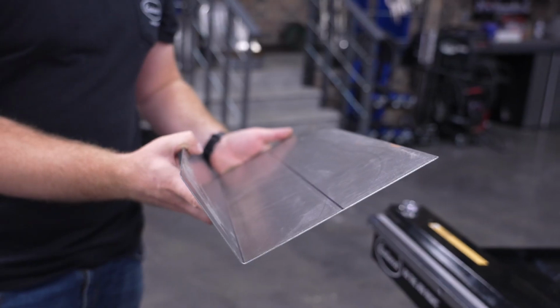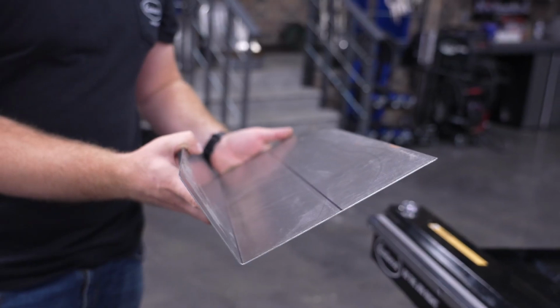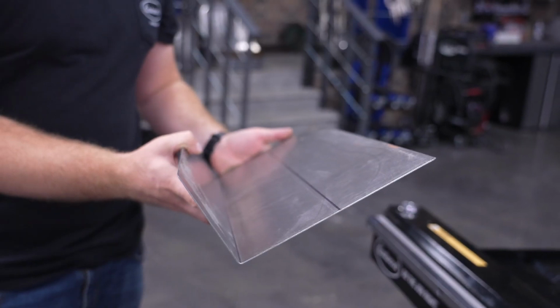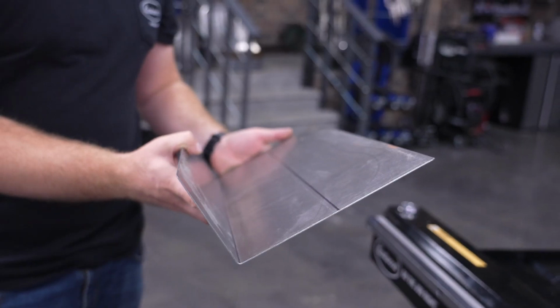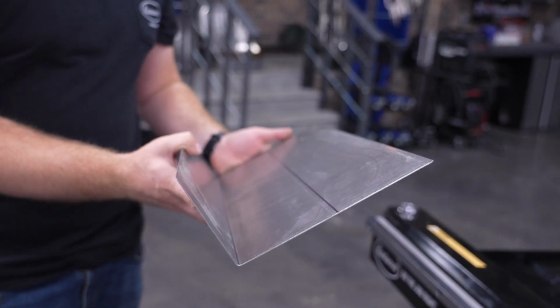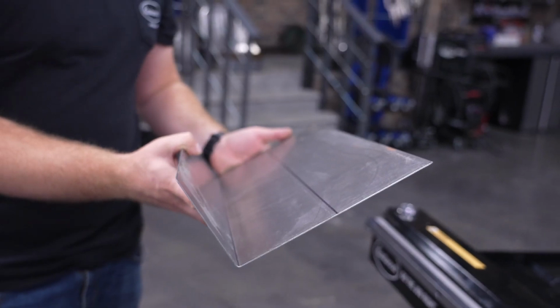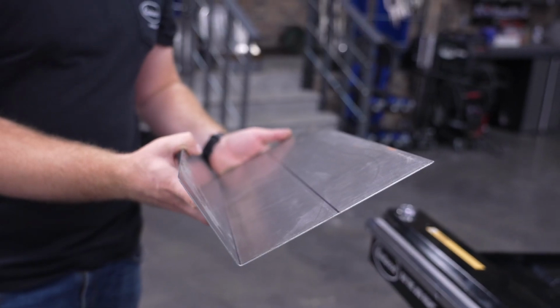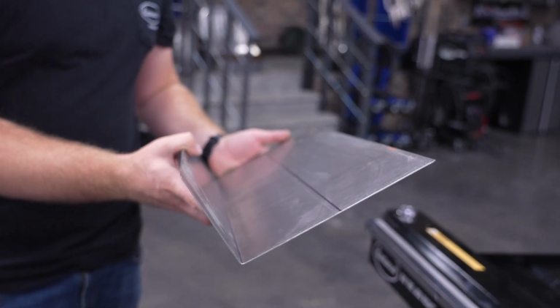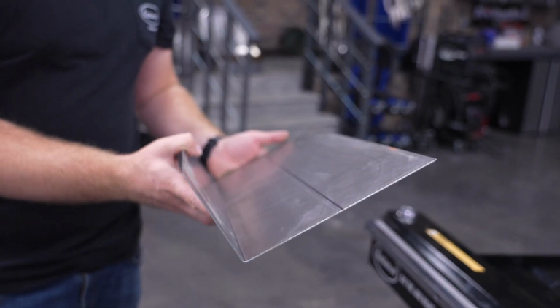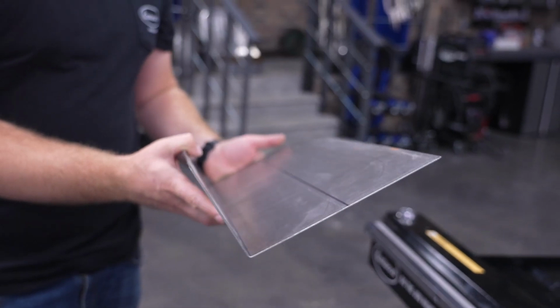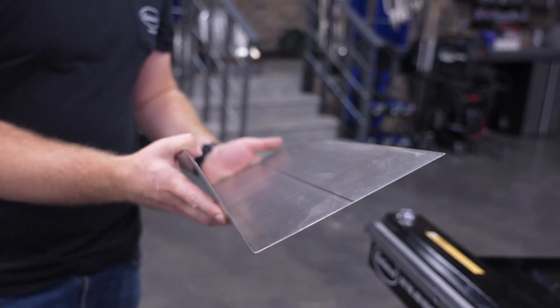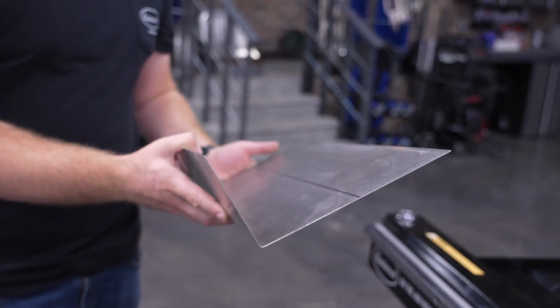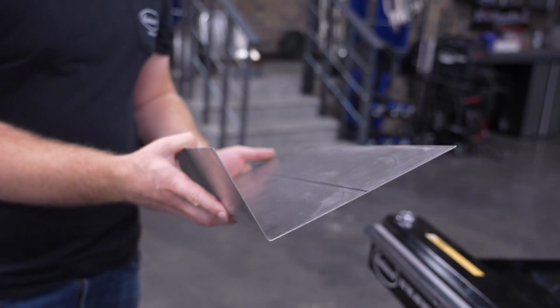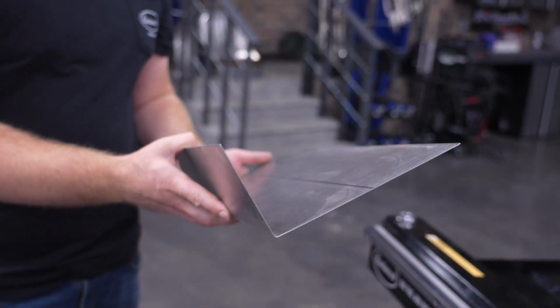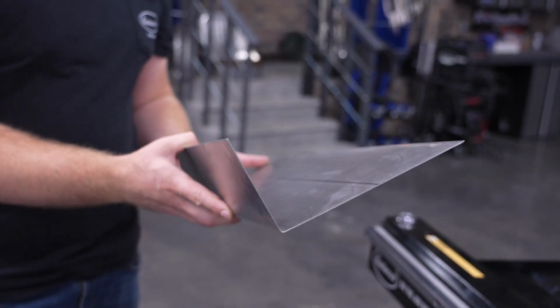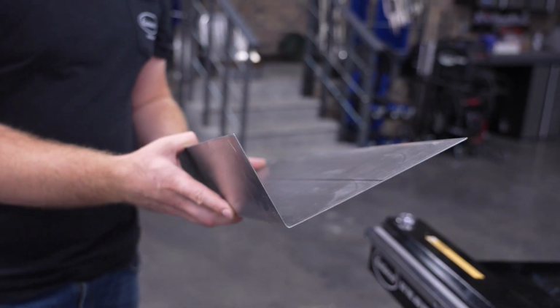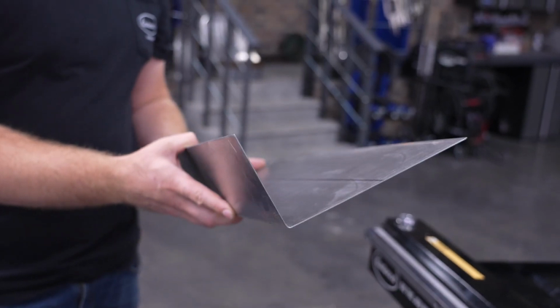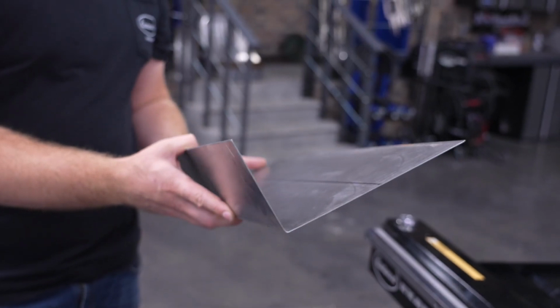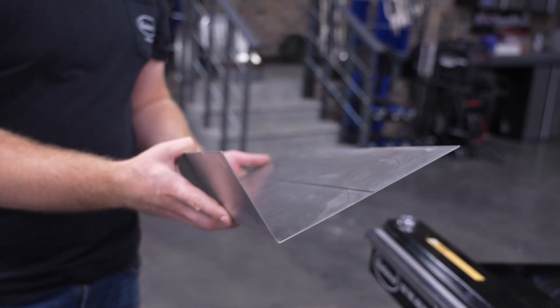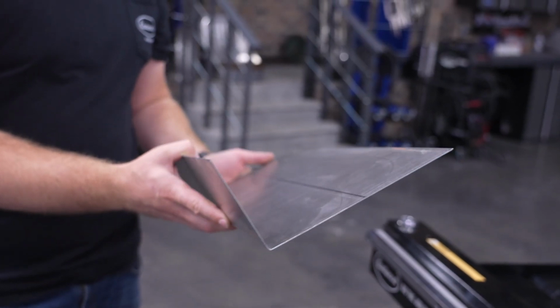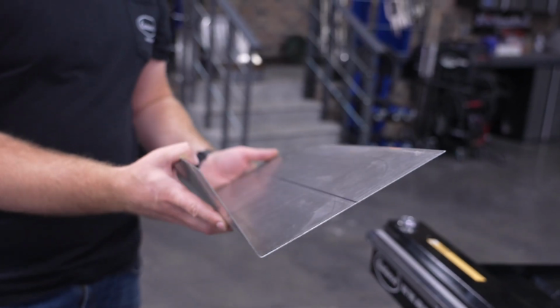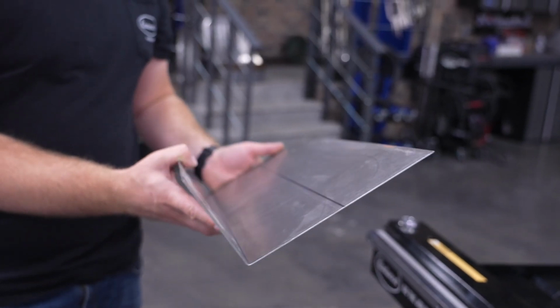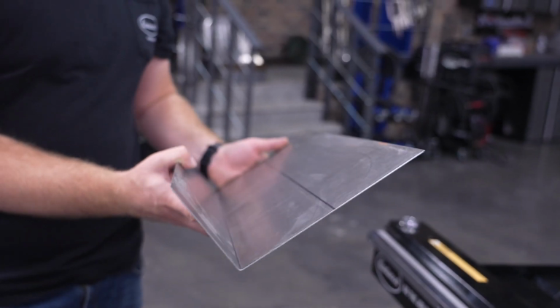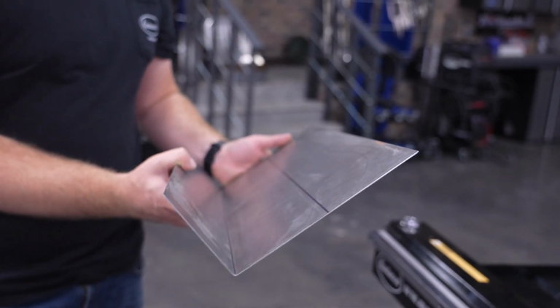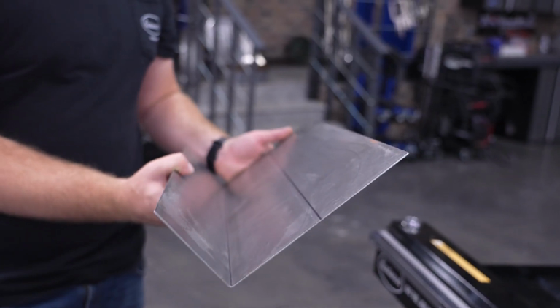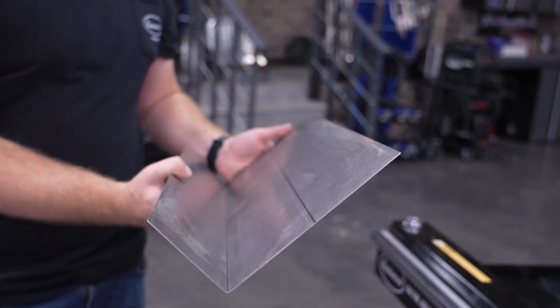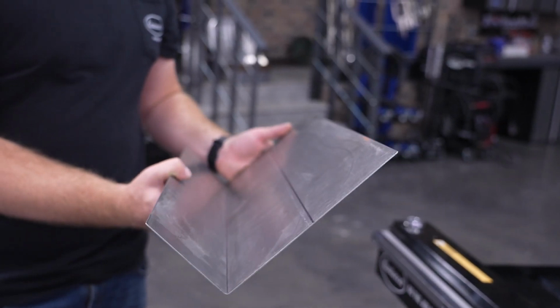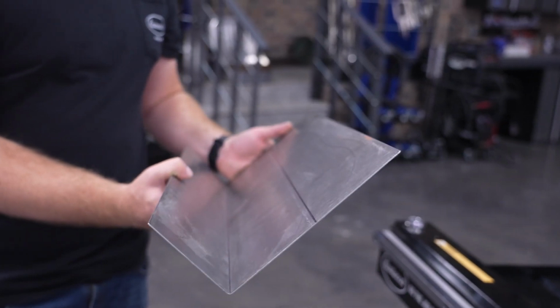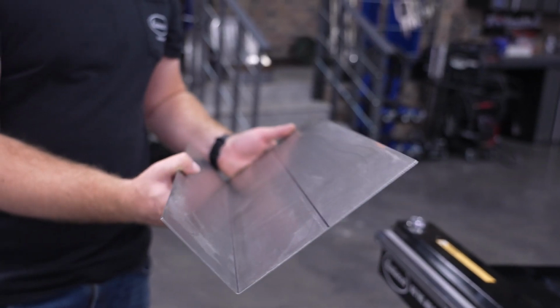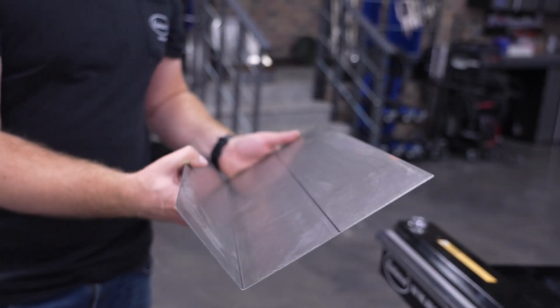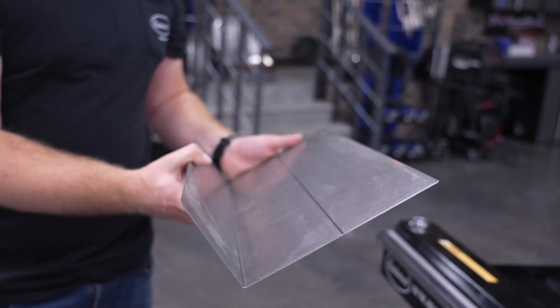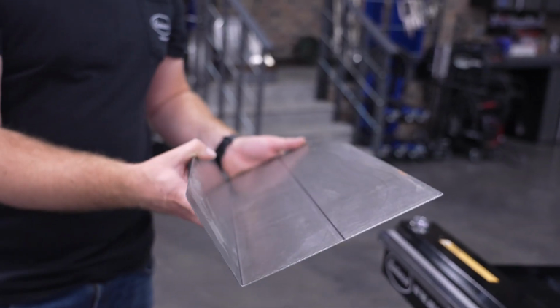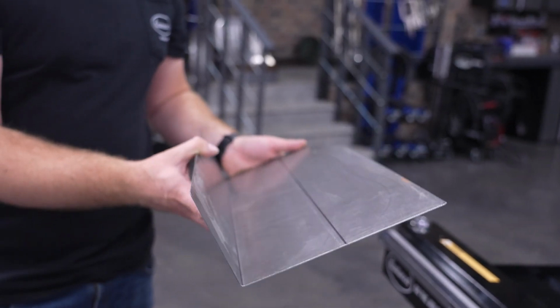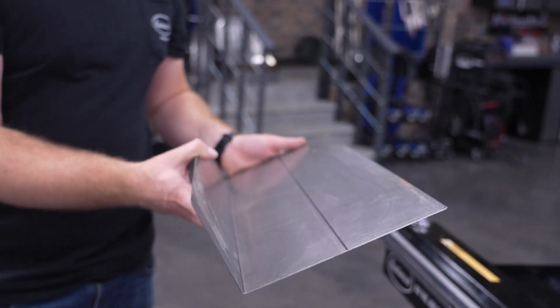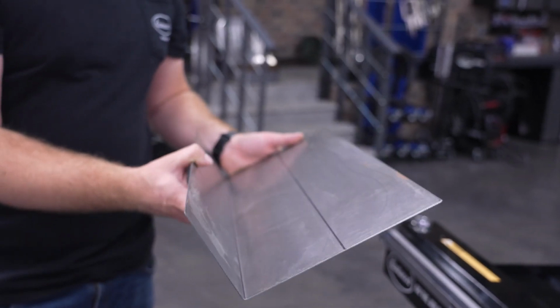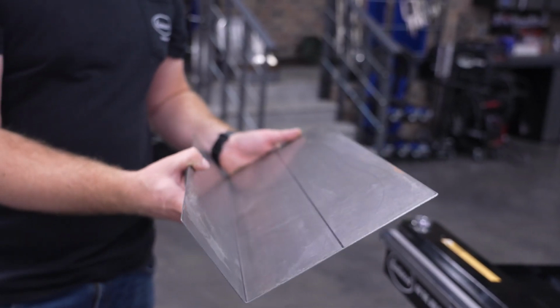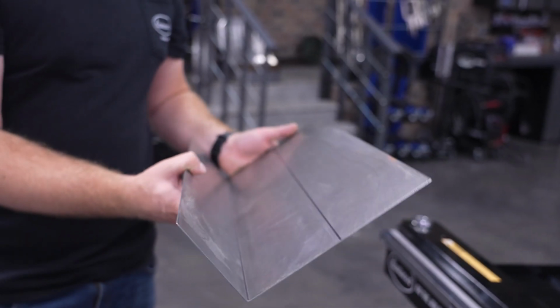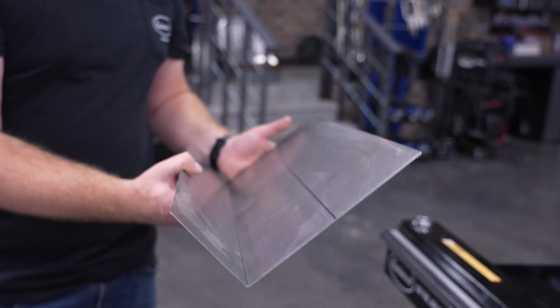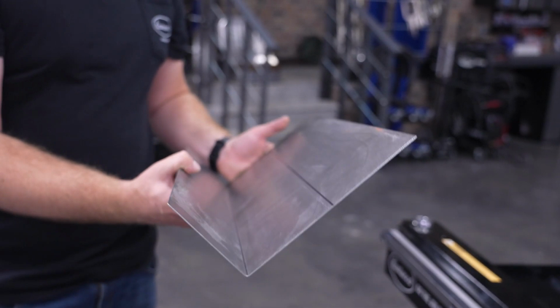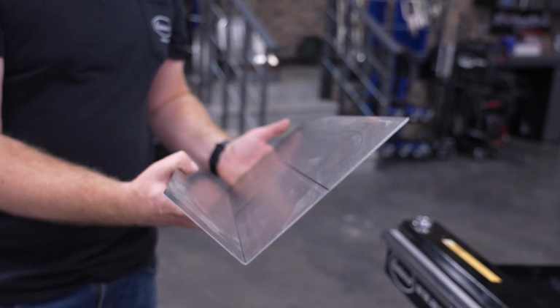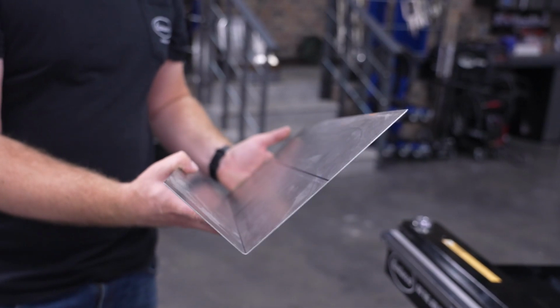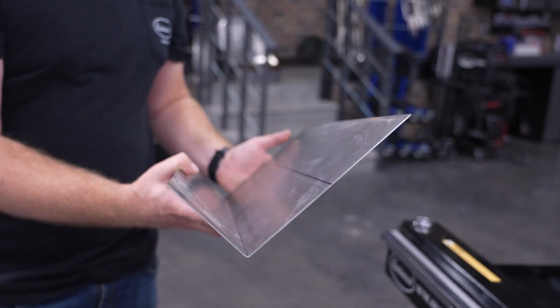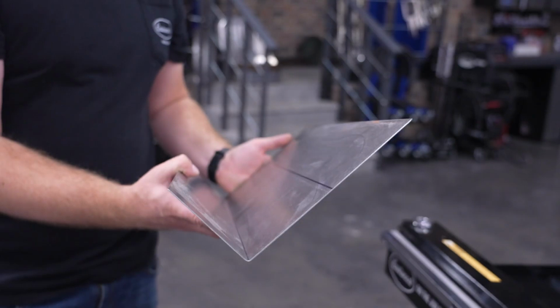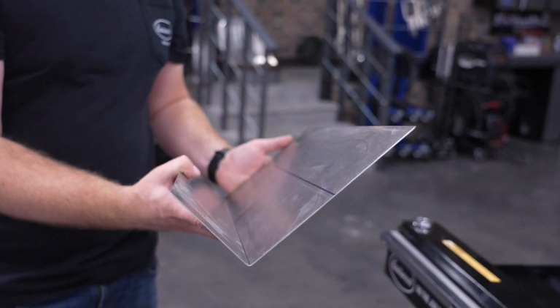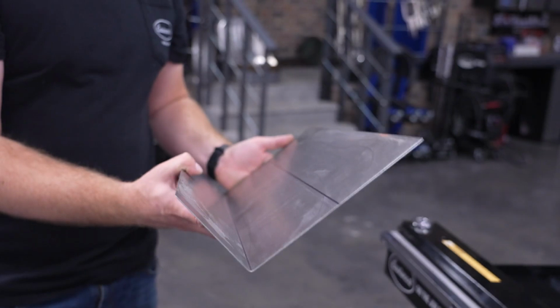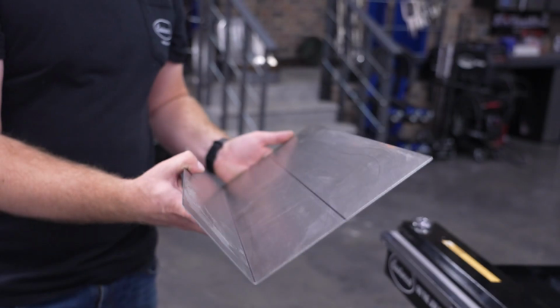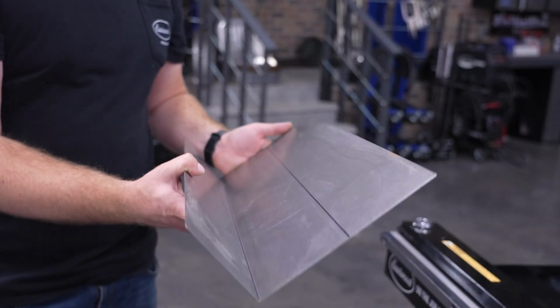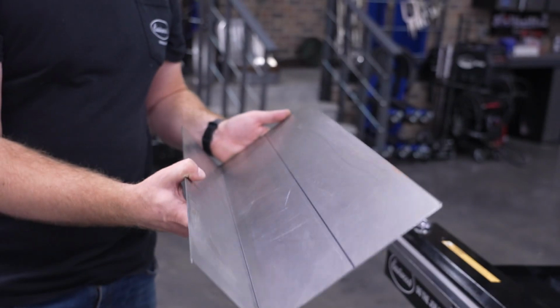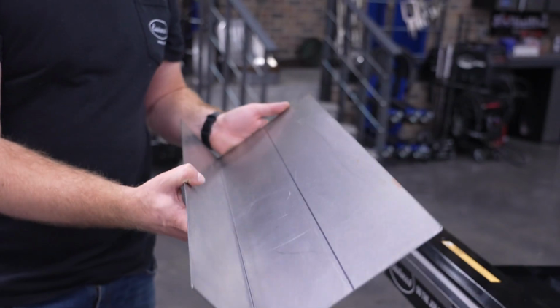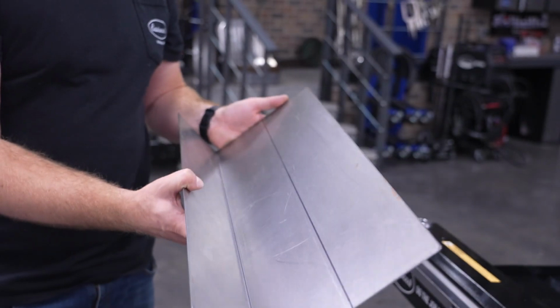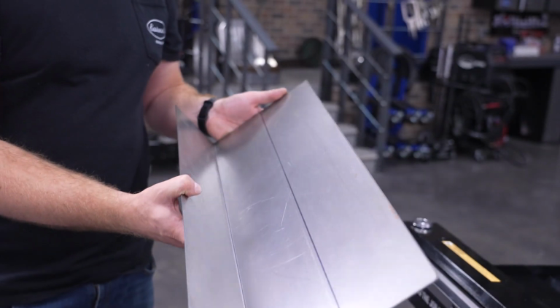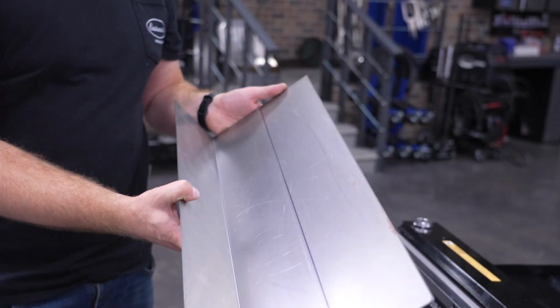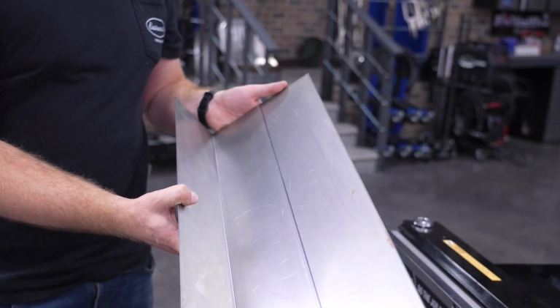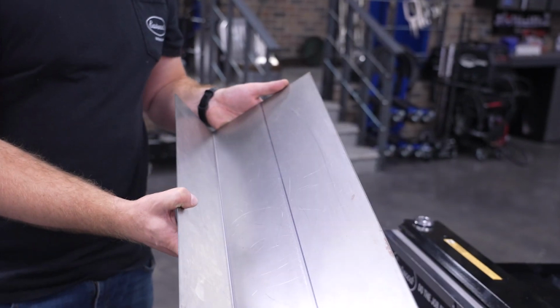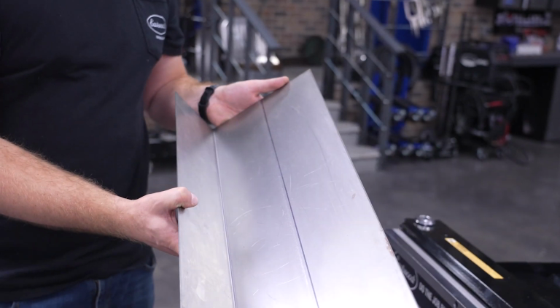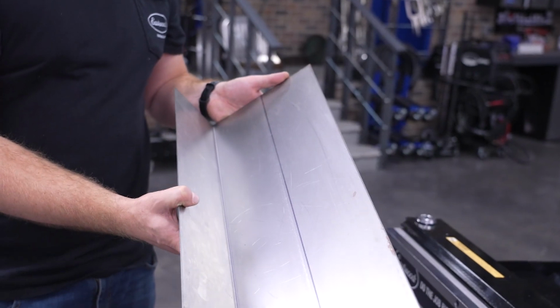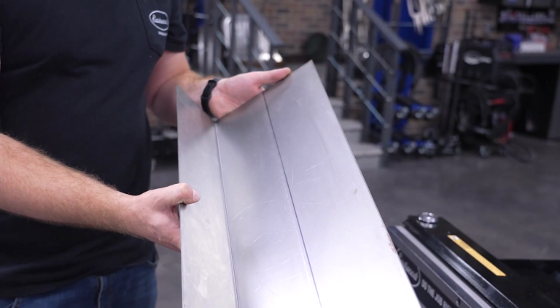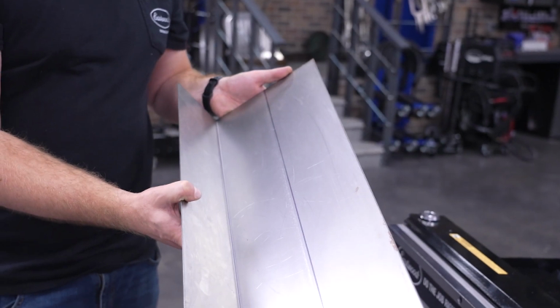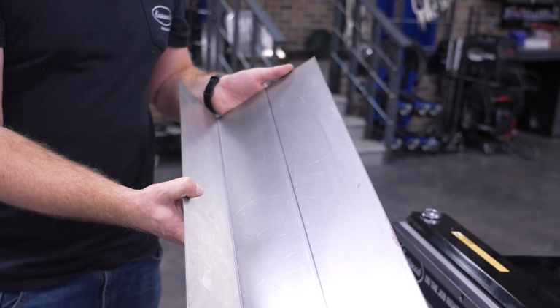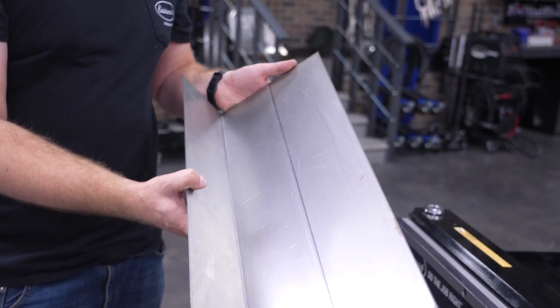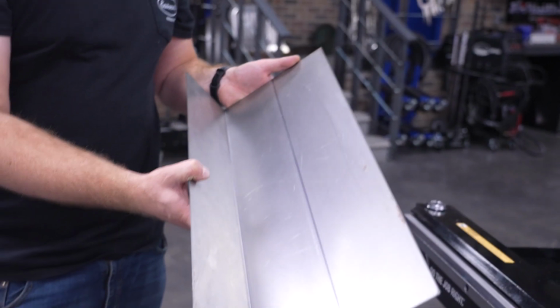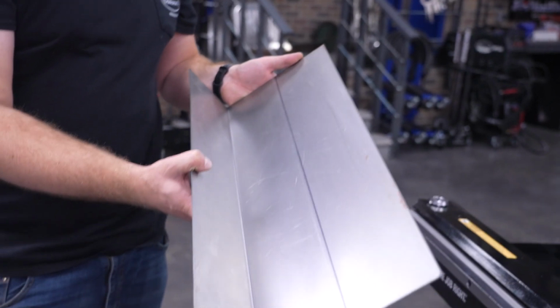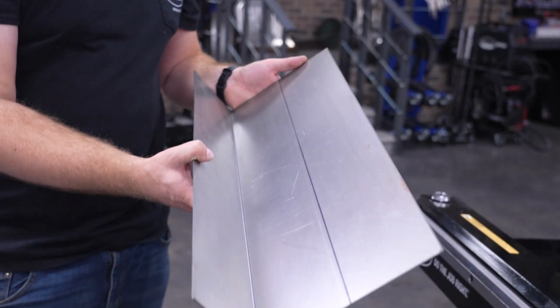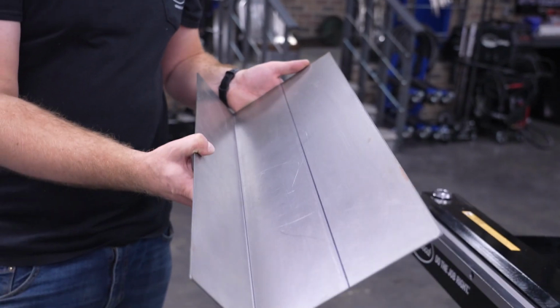All of this means that if you're crafting a patch panel, box, or tray, your part will have straight, even bends all the way around.